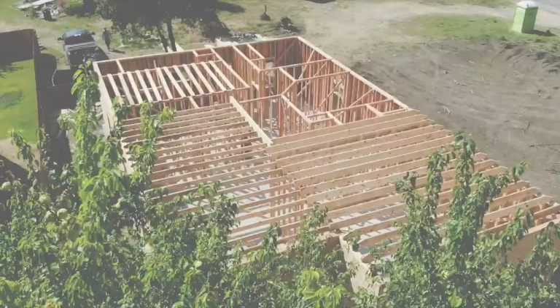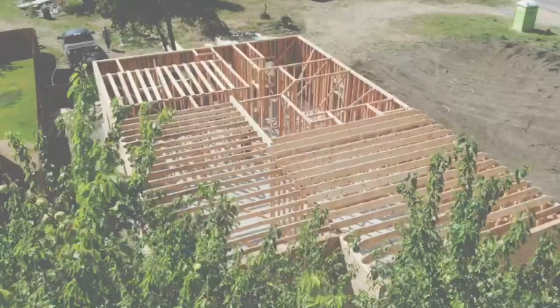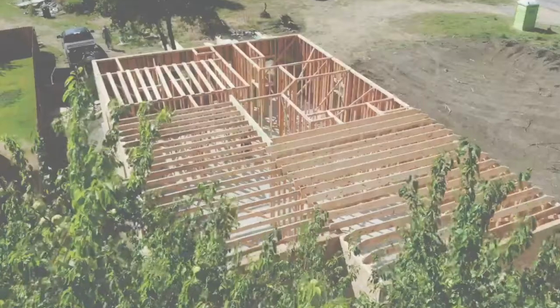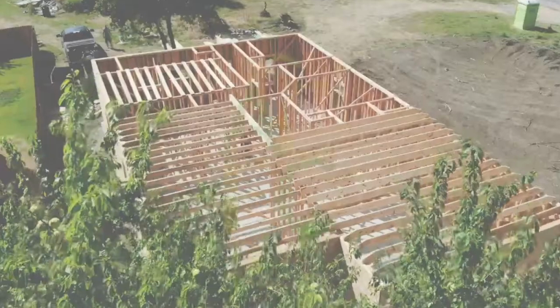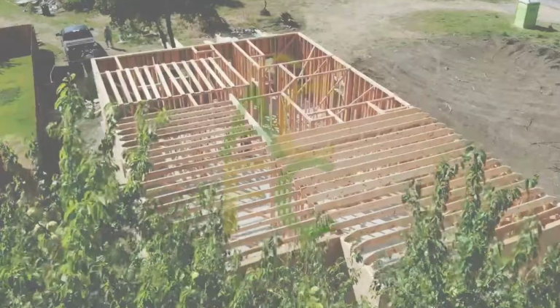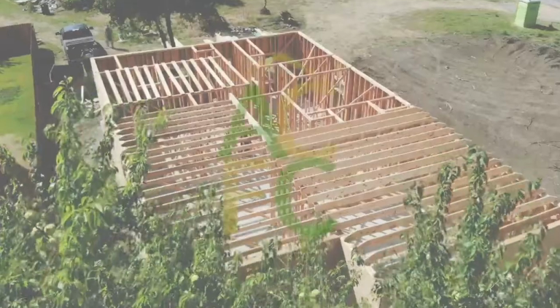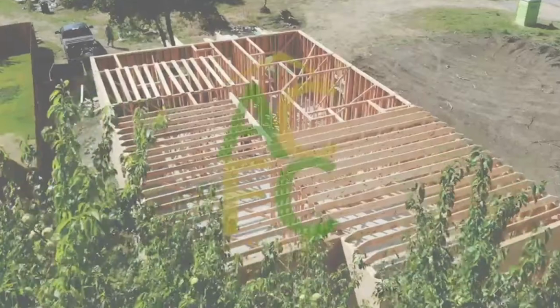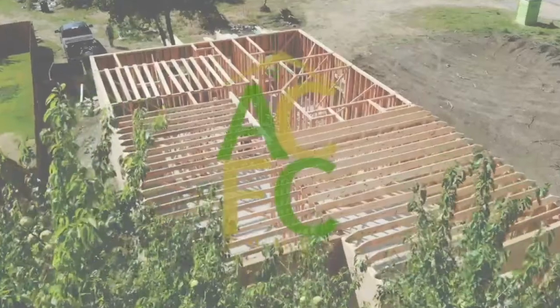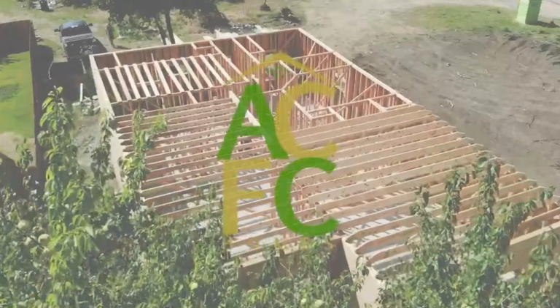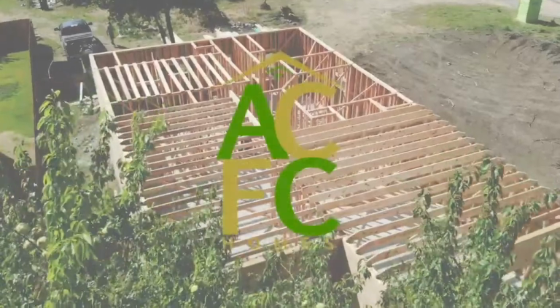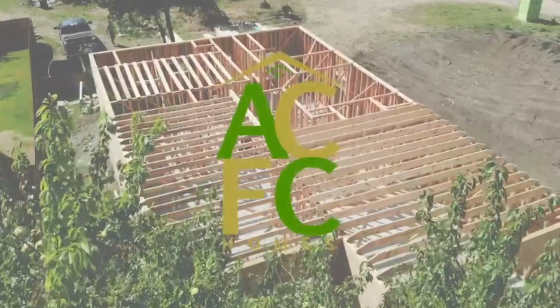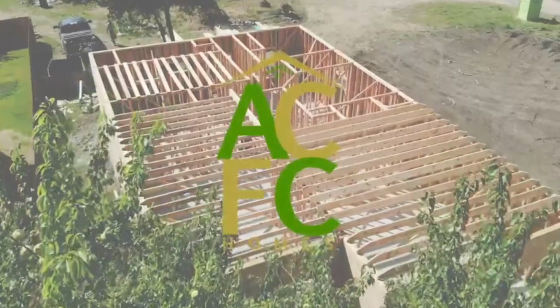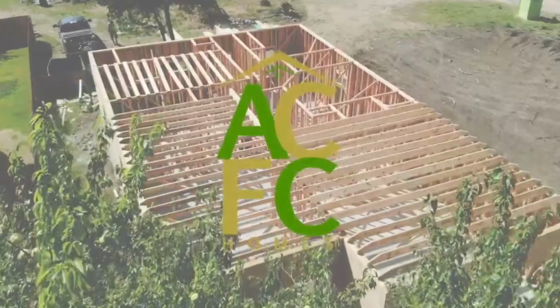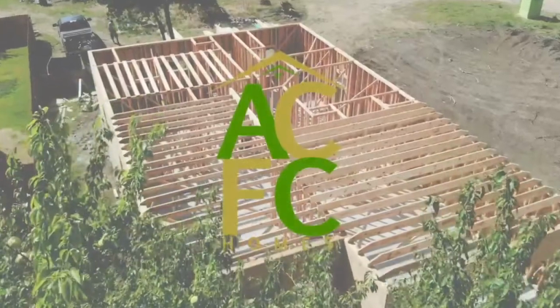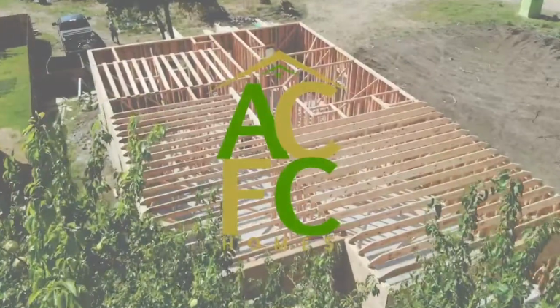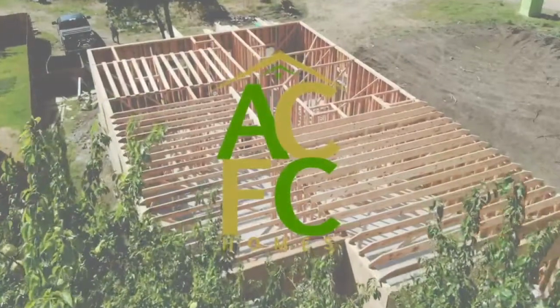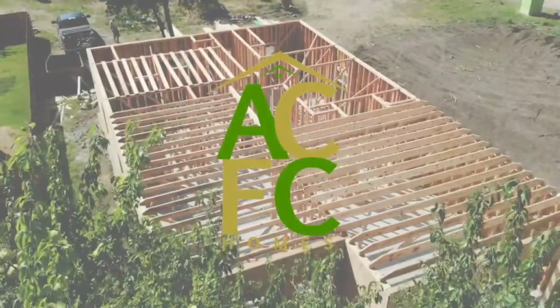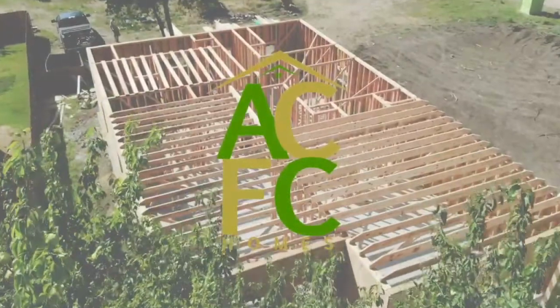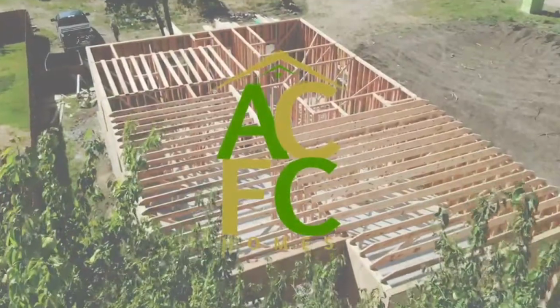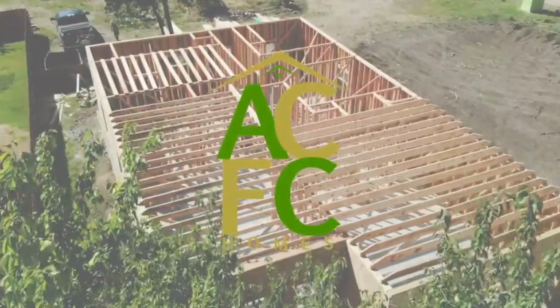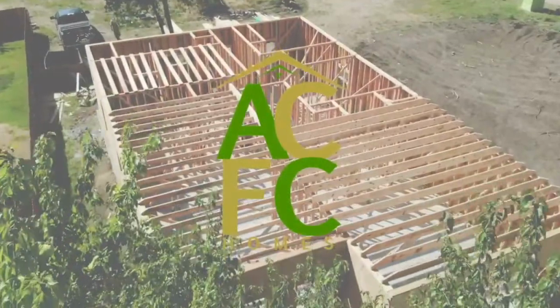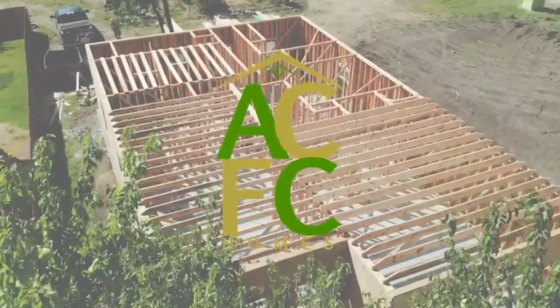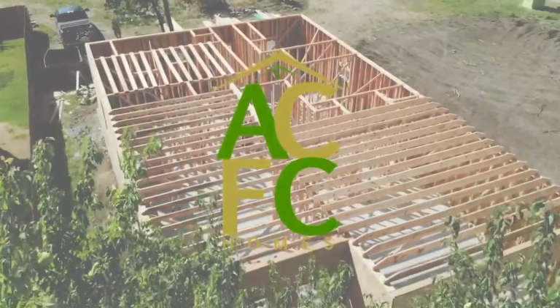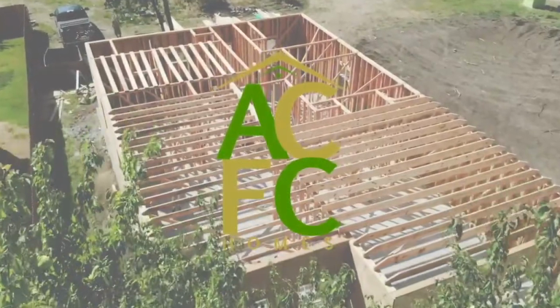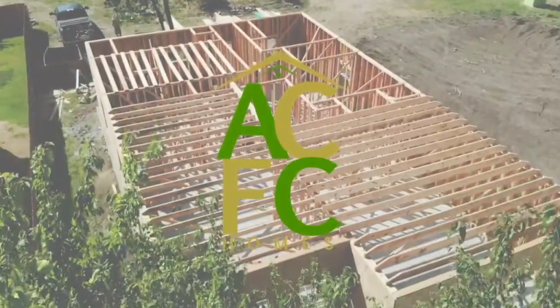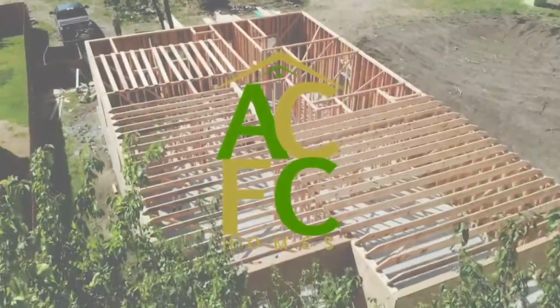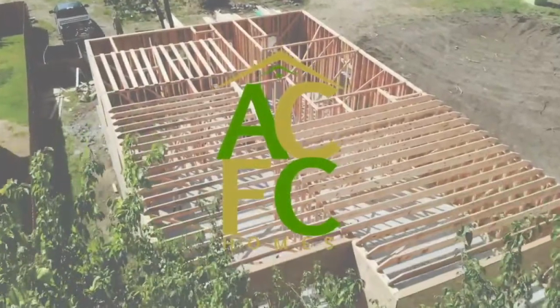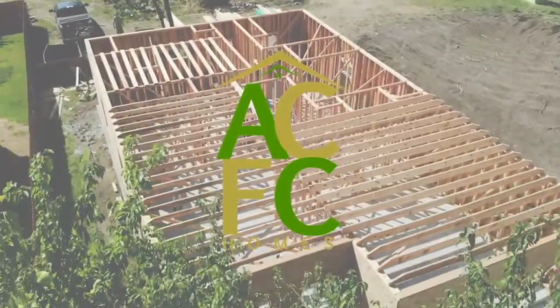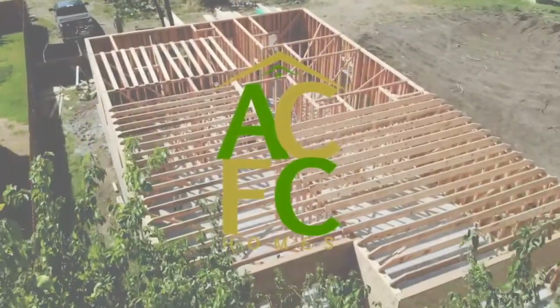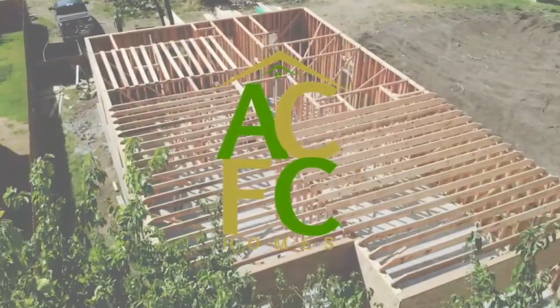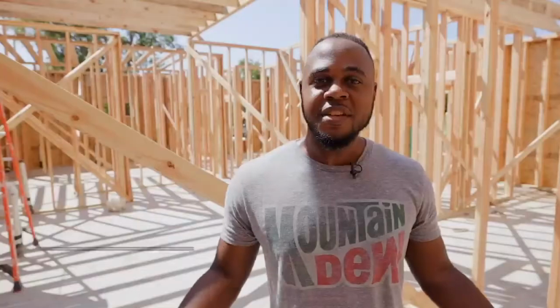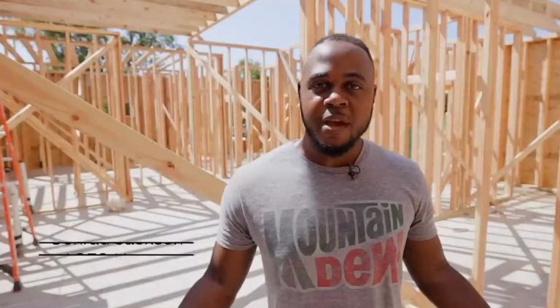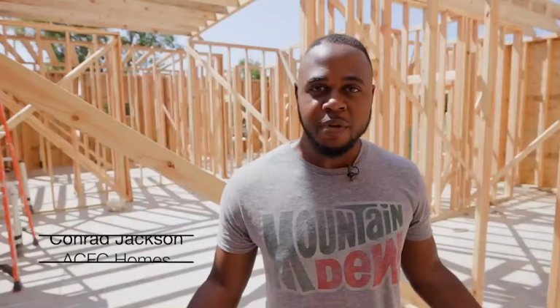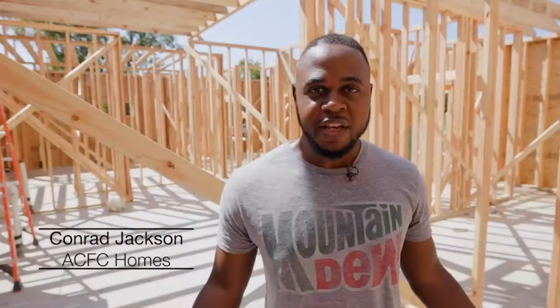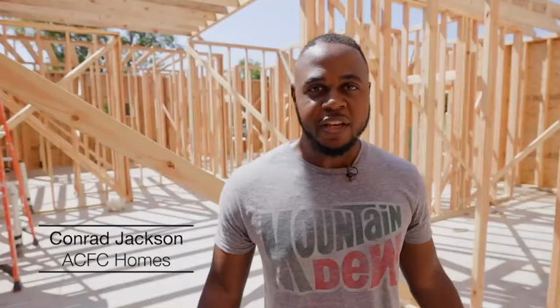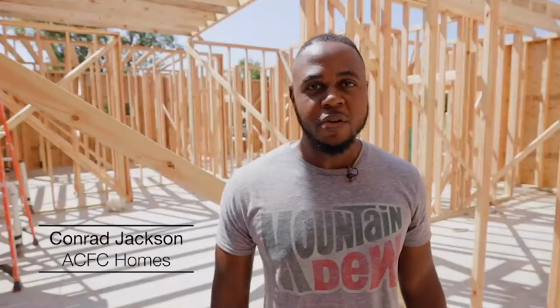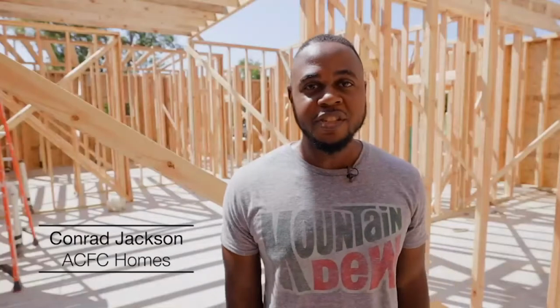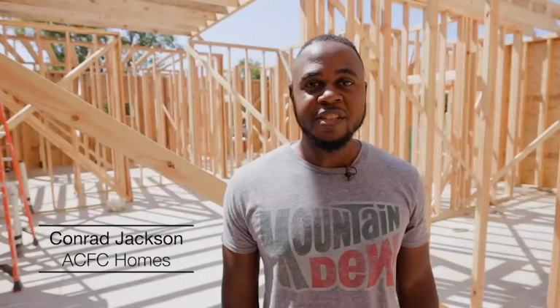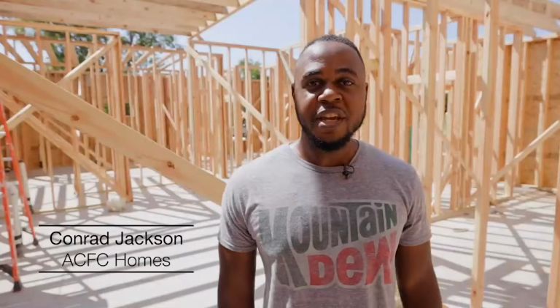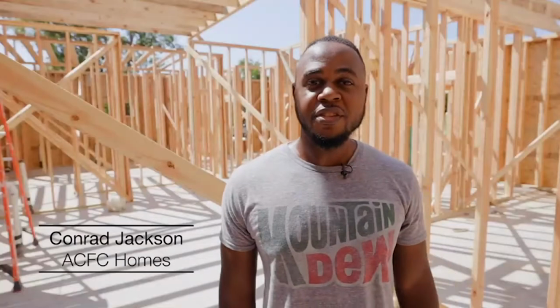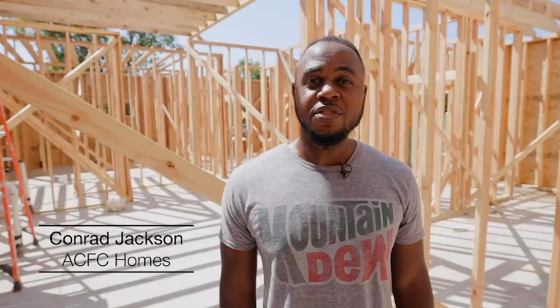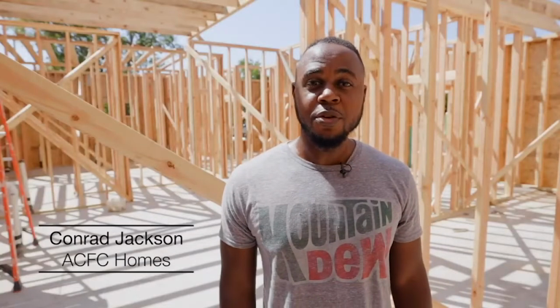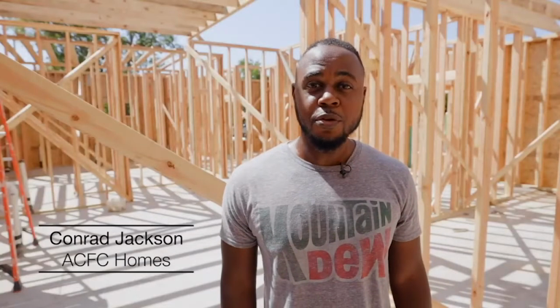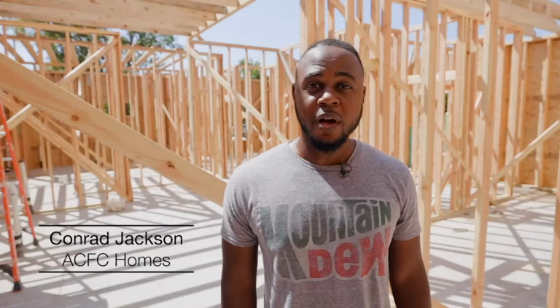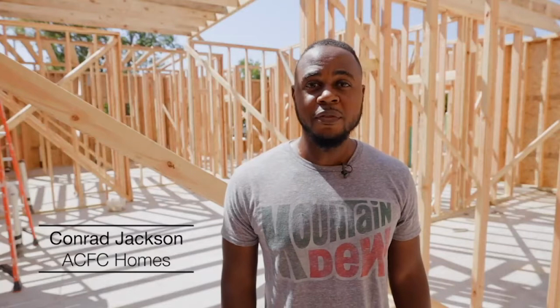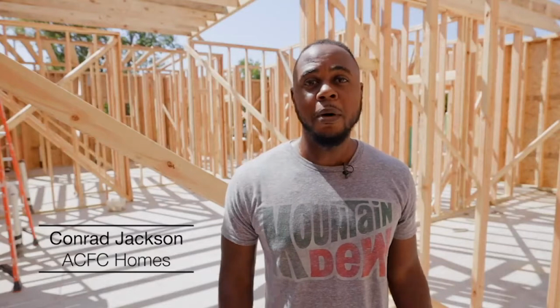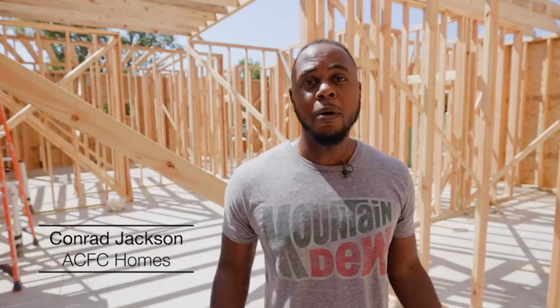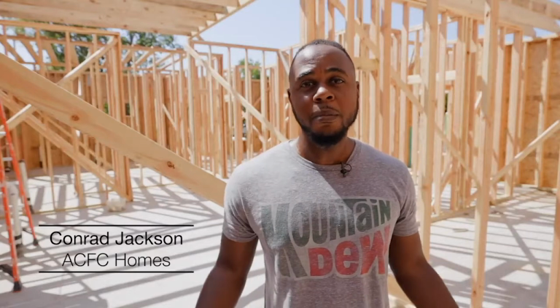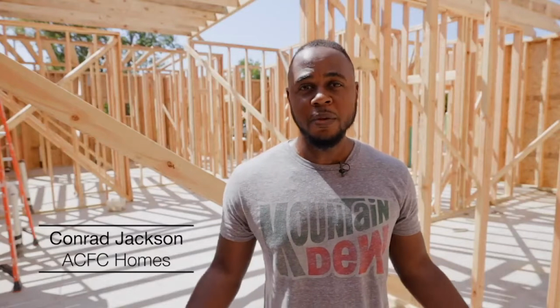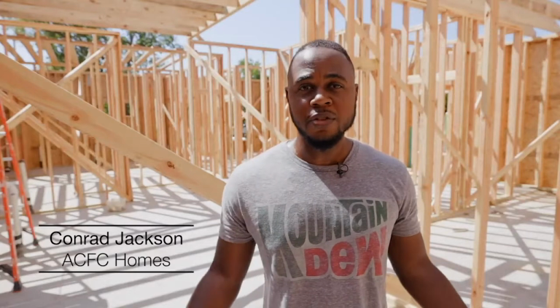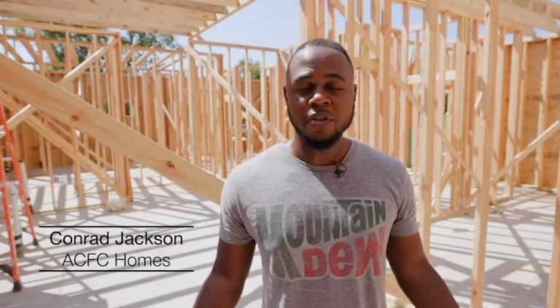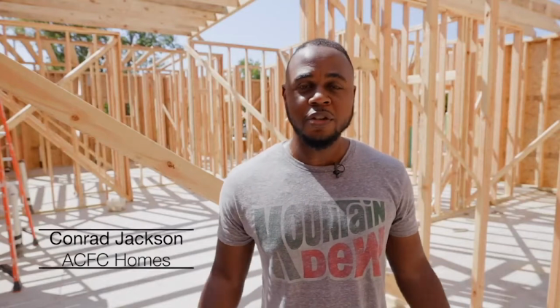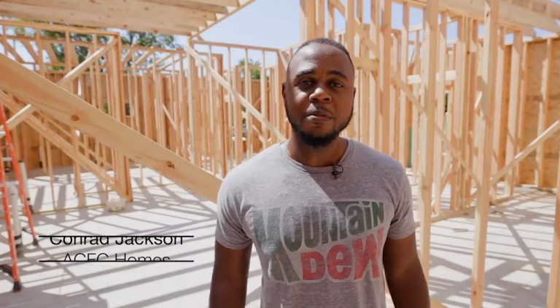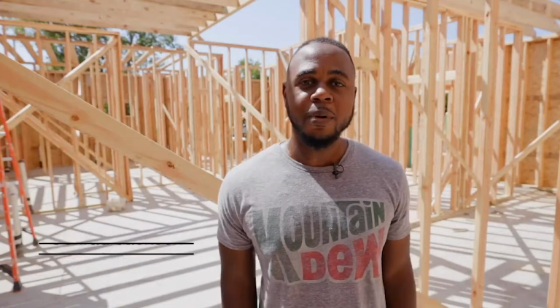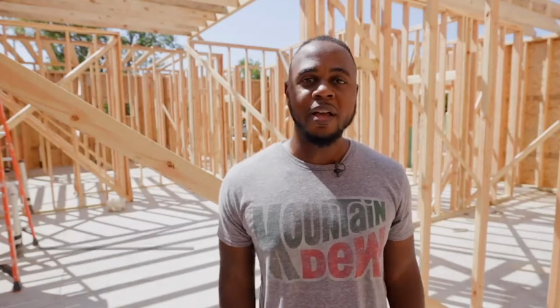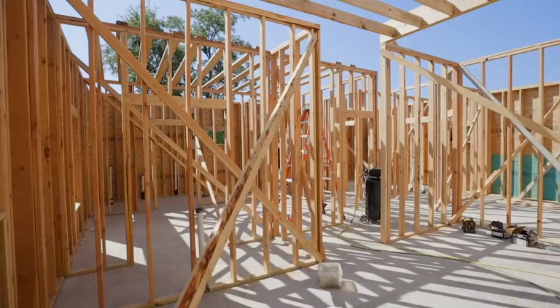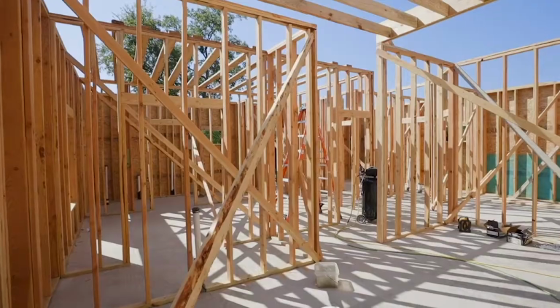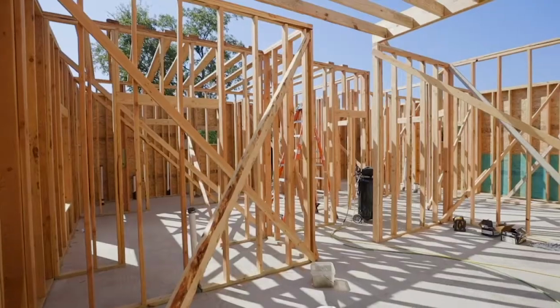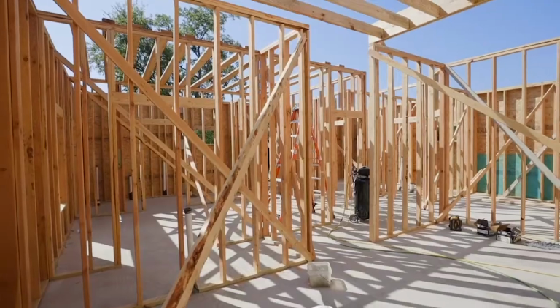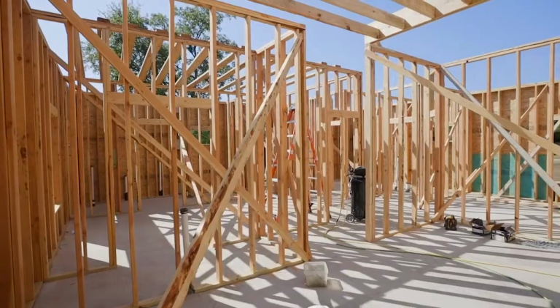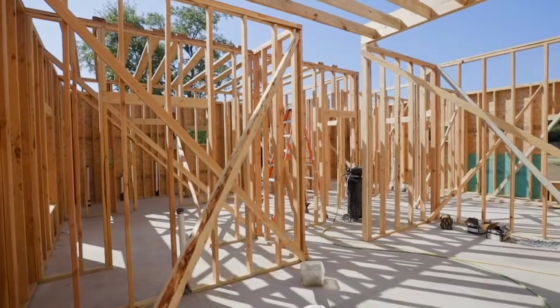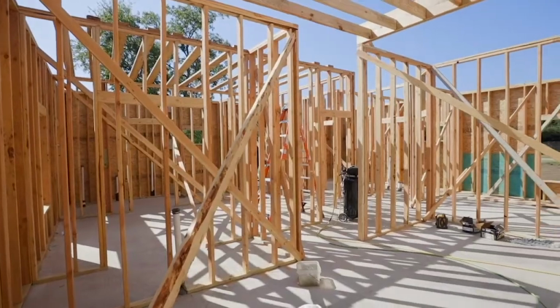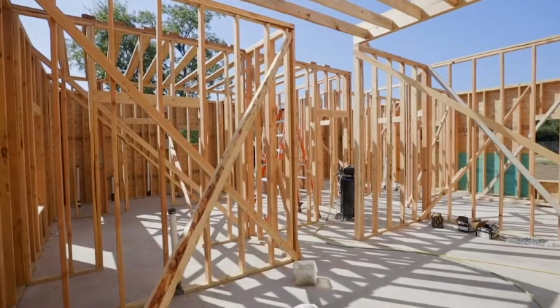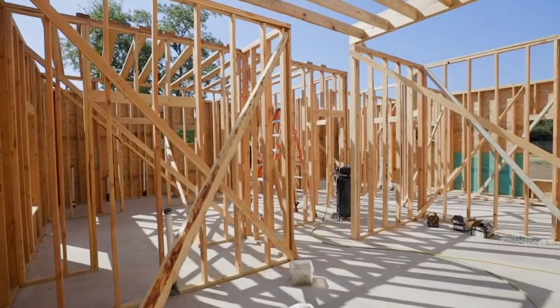What's going on people? It's Conrad Jackson with ACFC Homes. Today we're taking on stage two of the home construction process, which is framing.